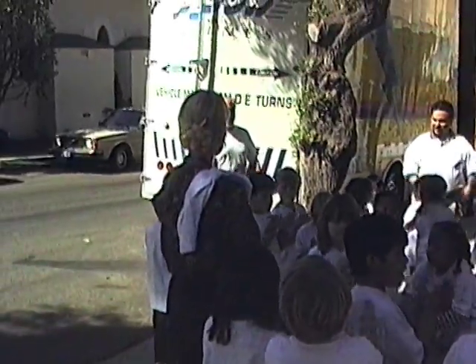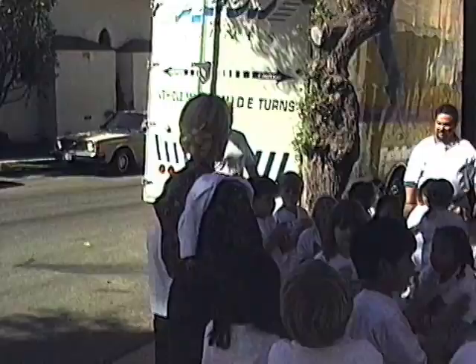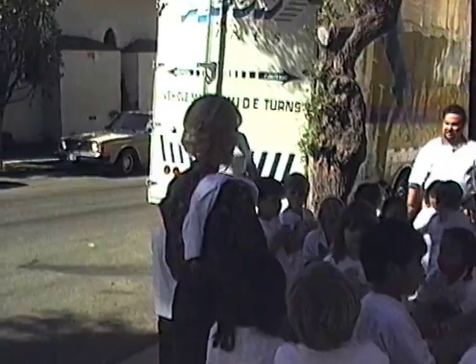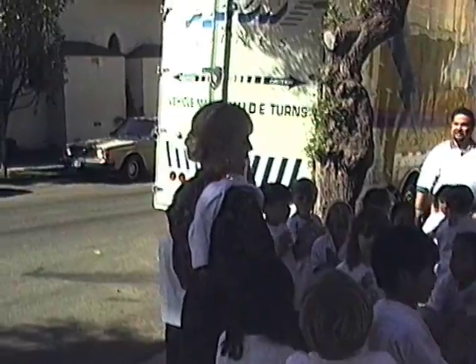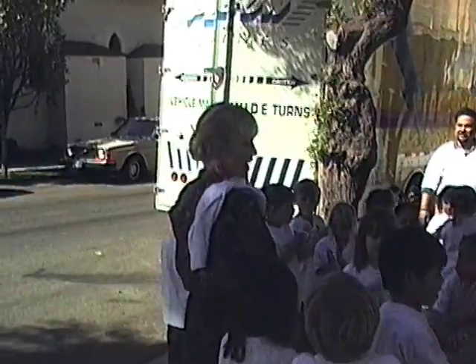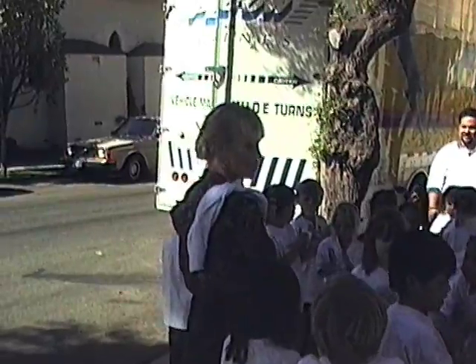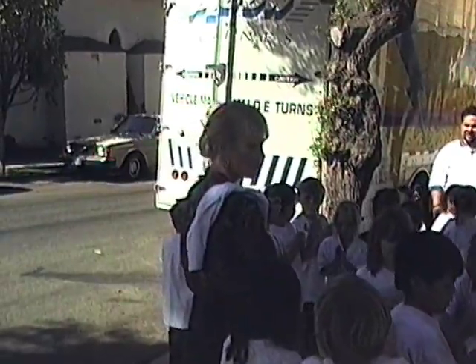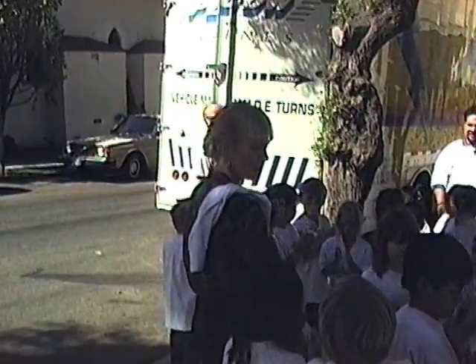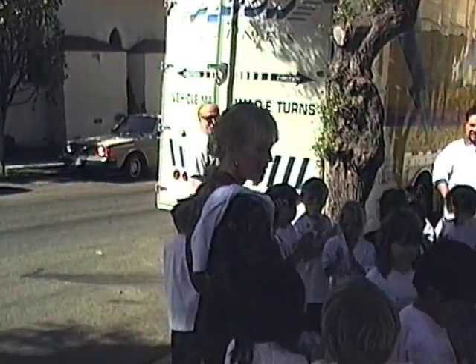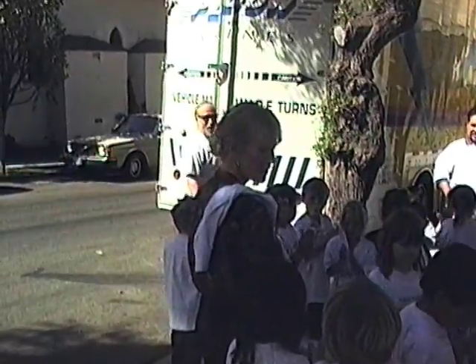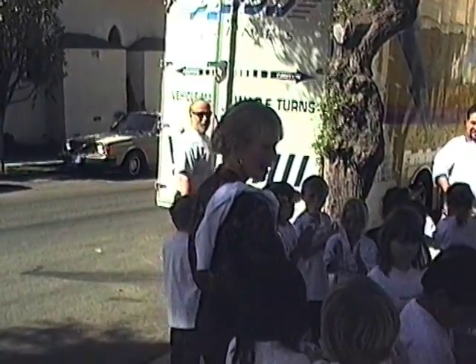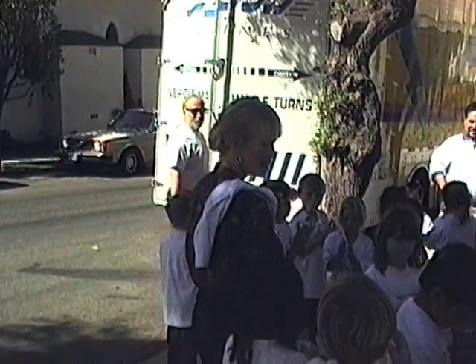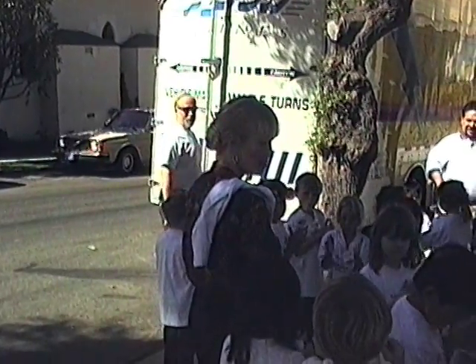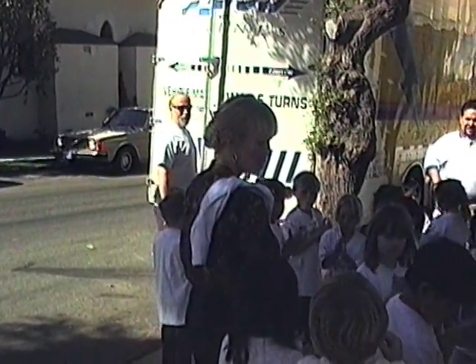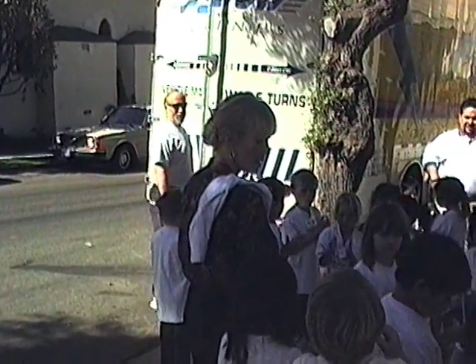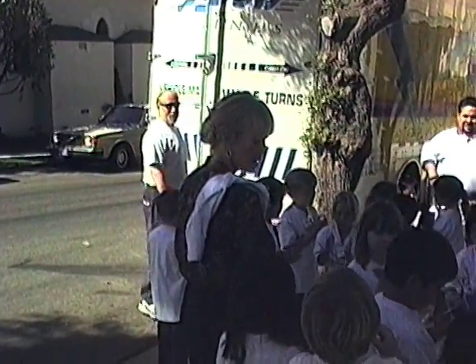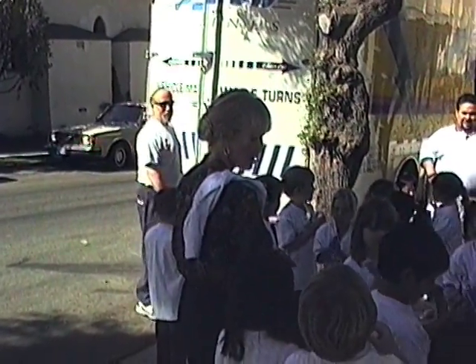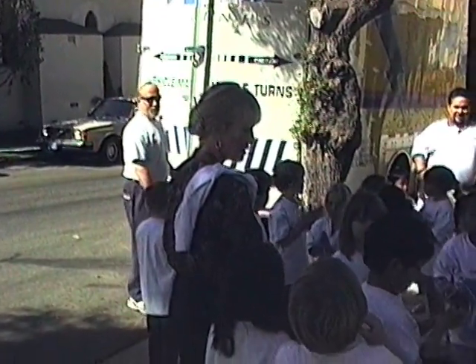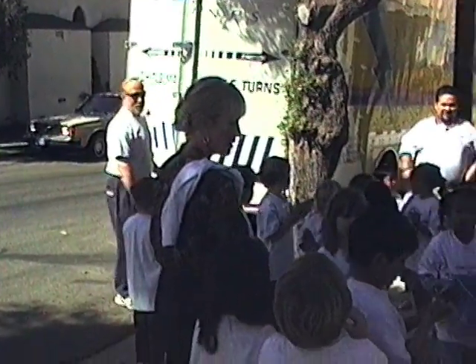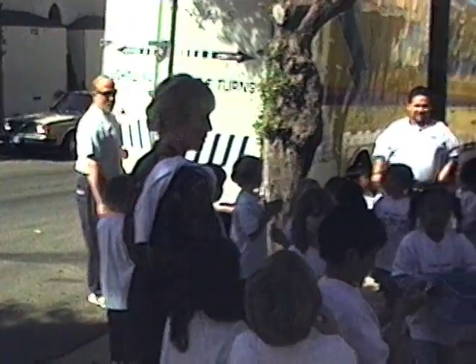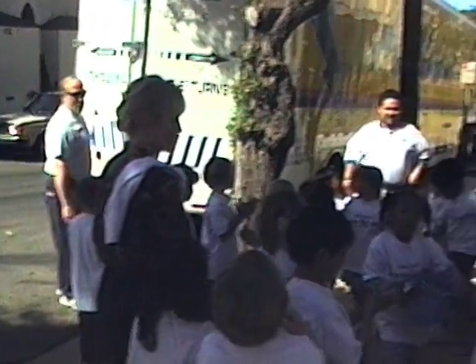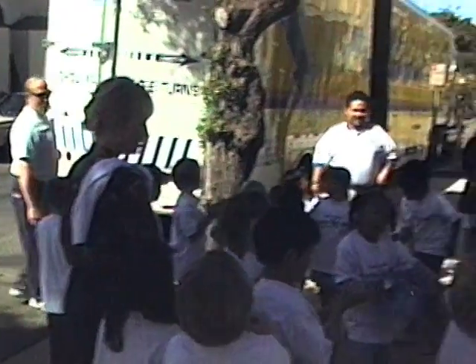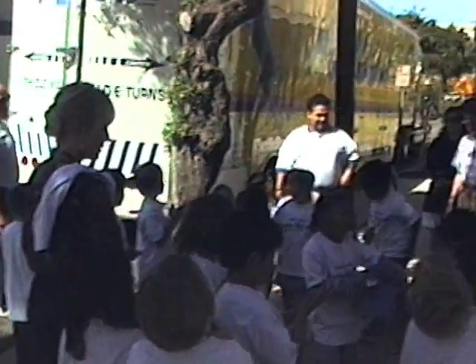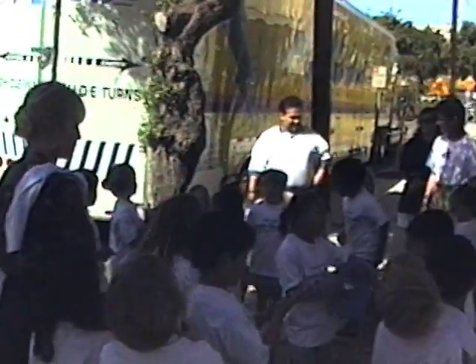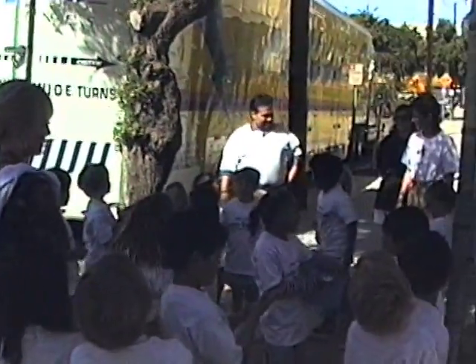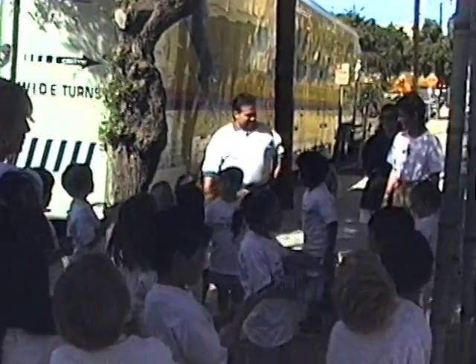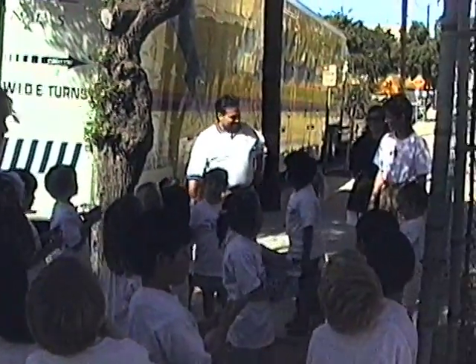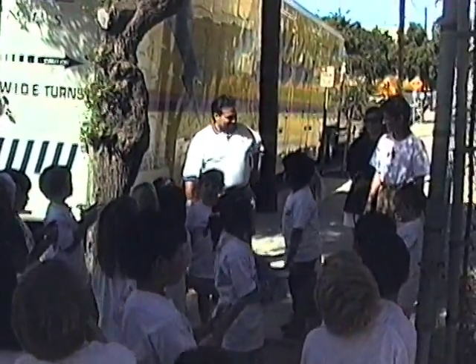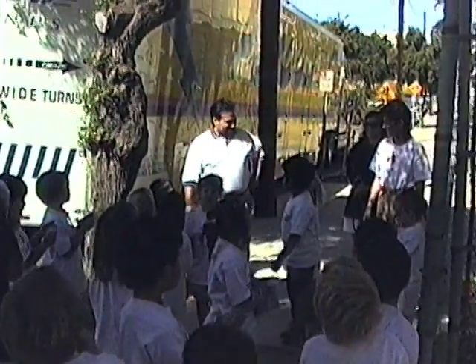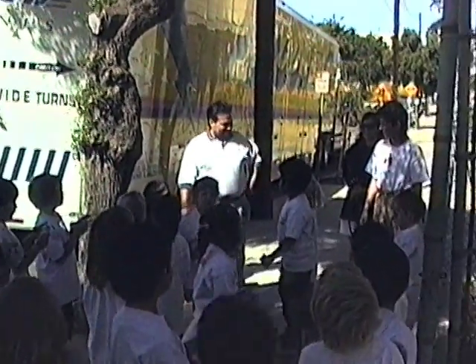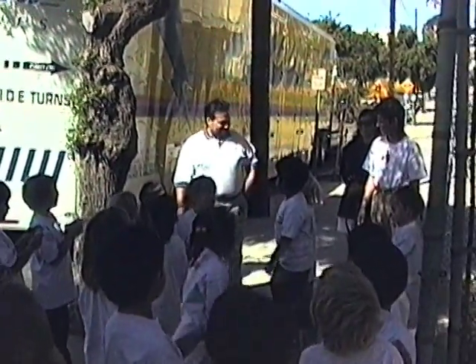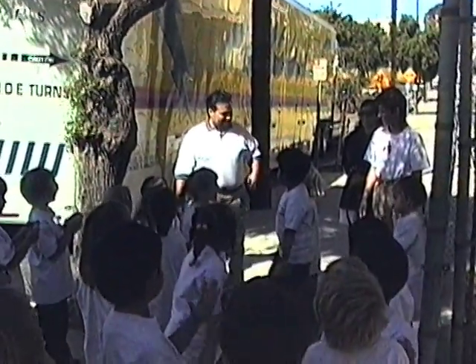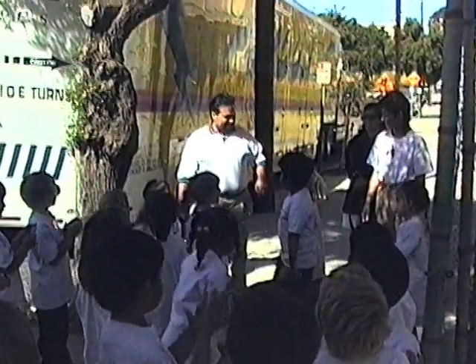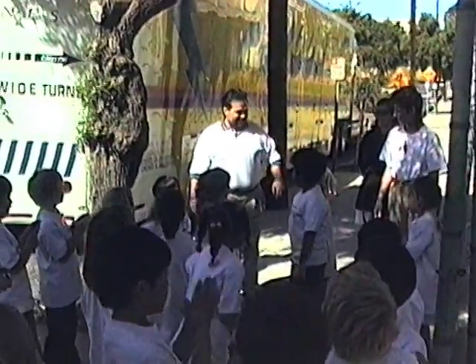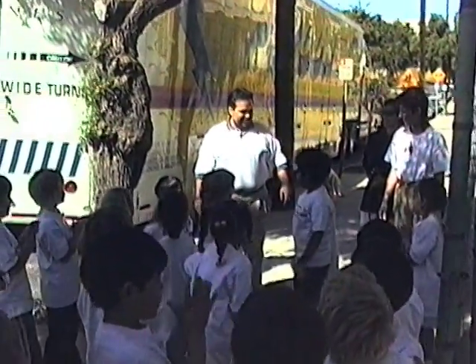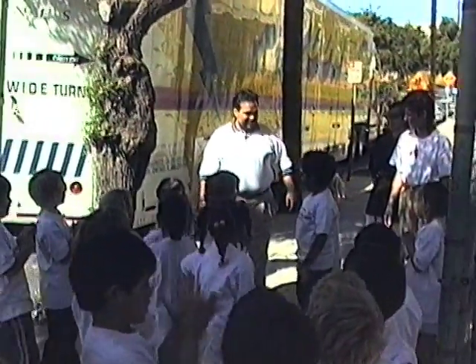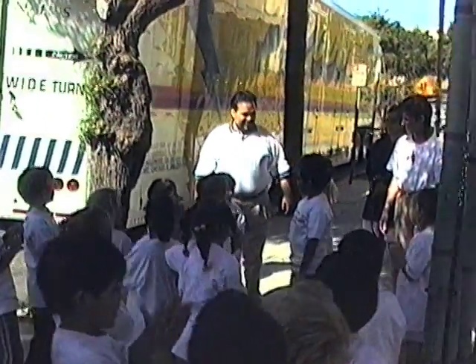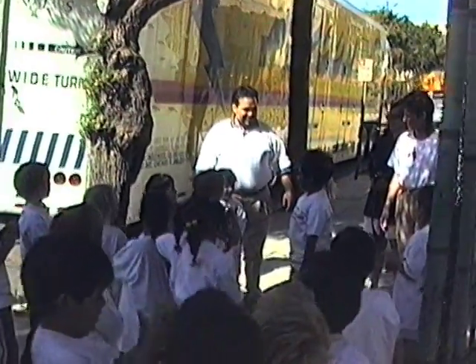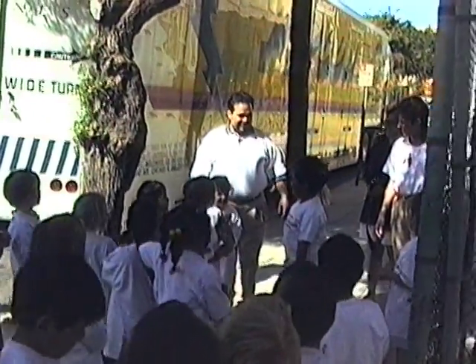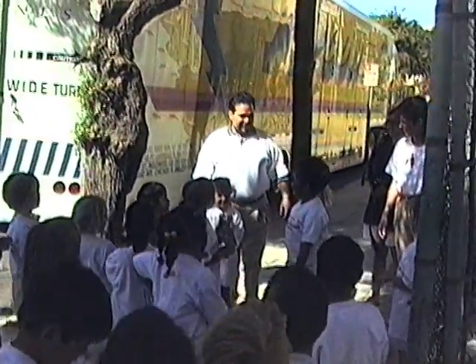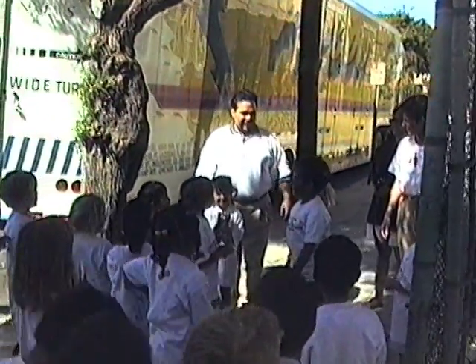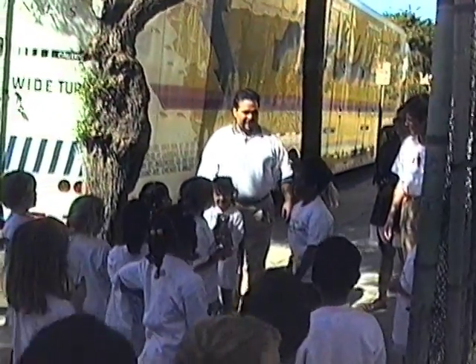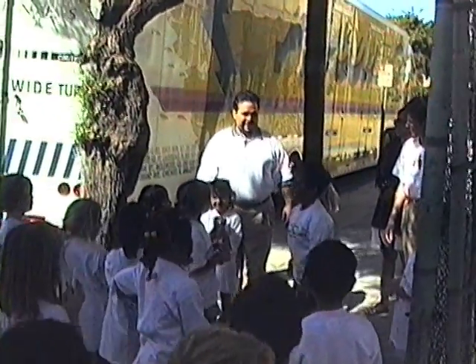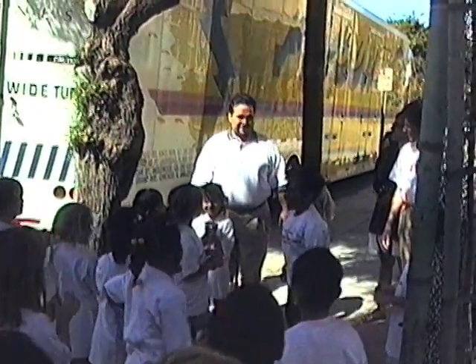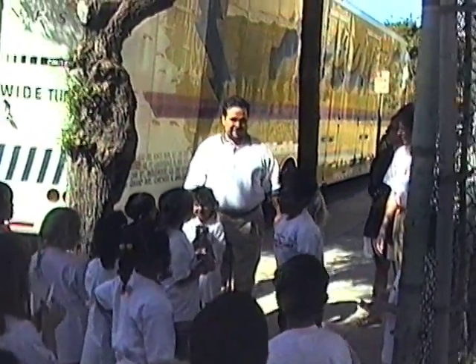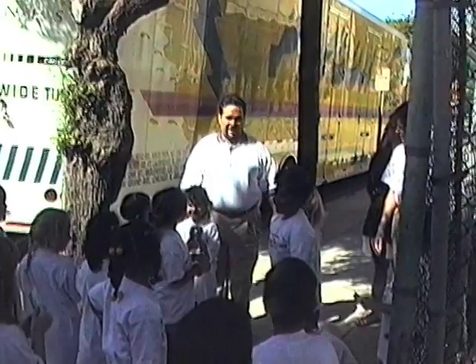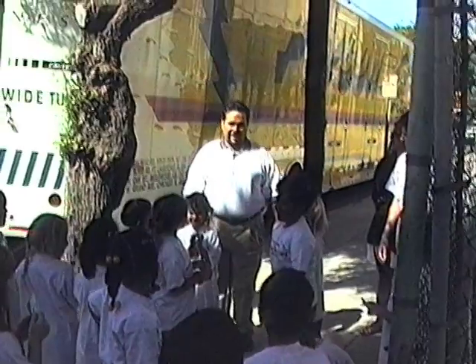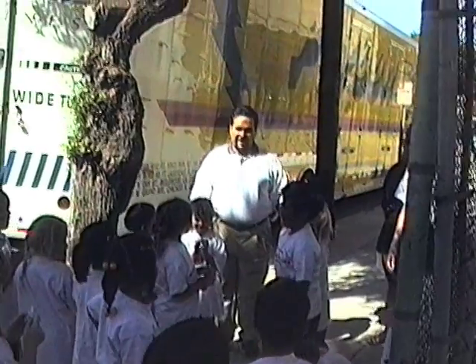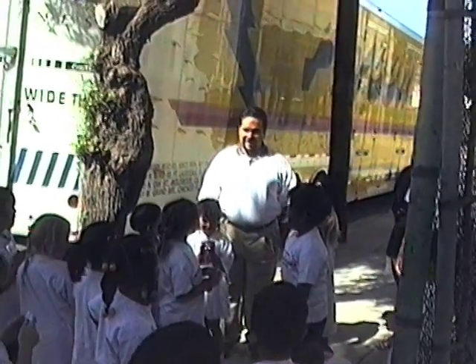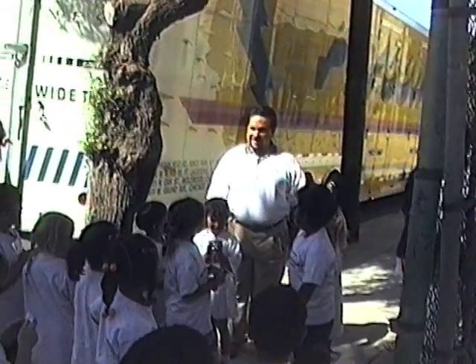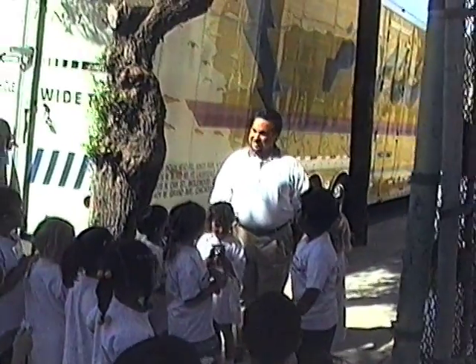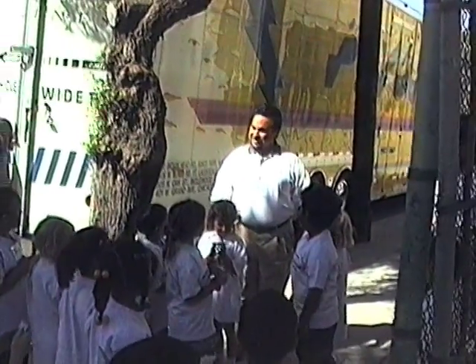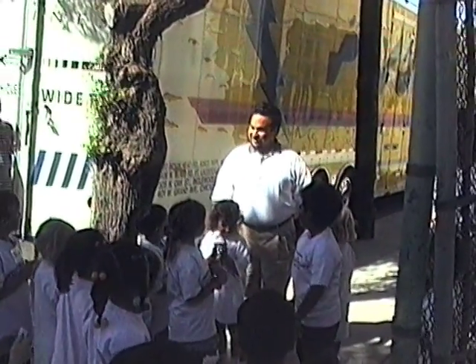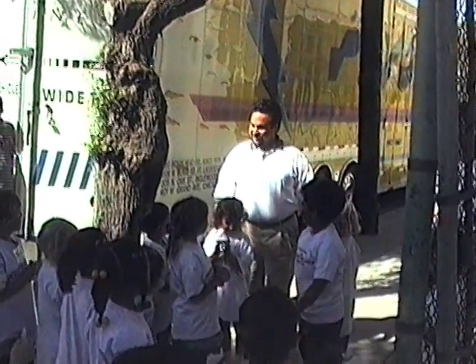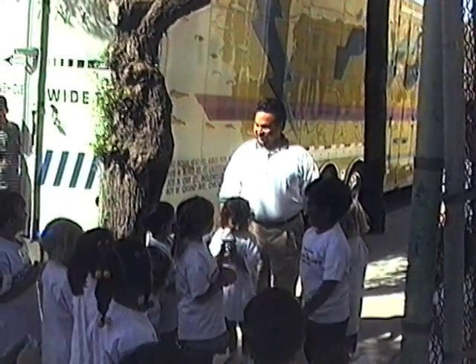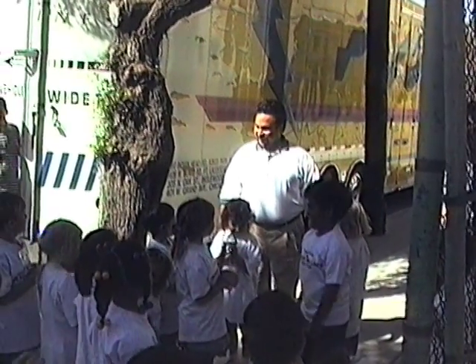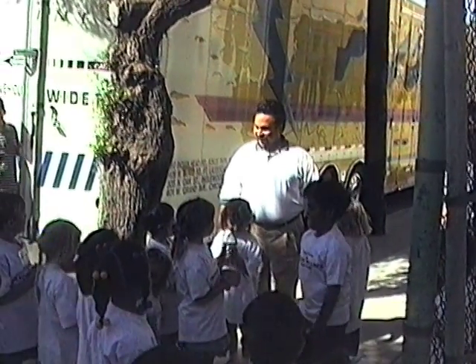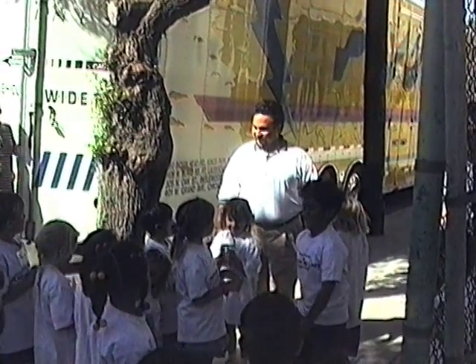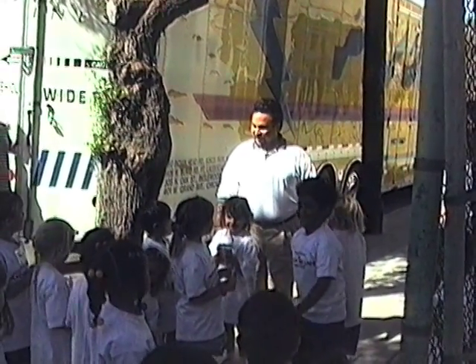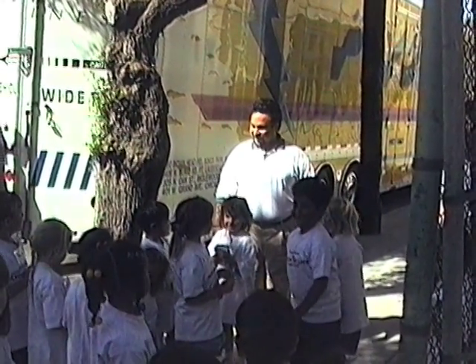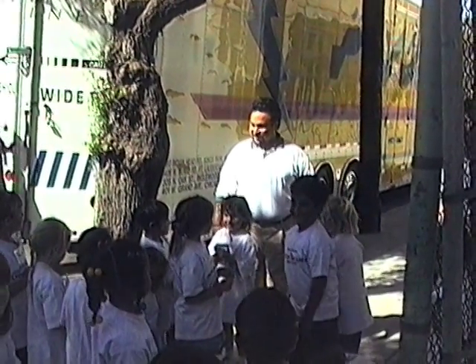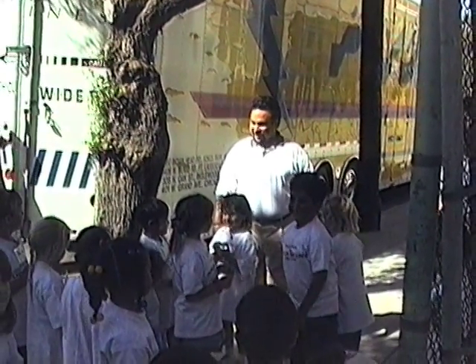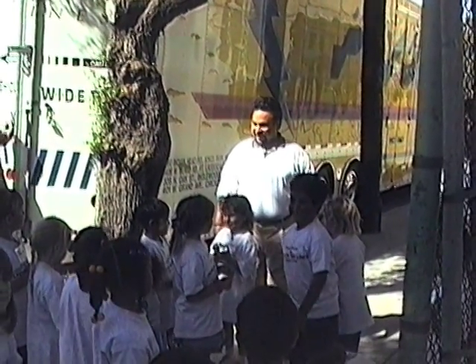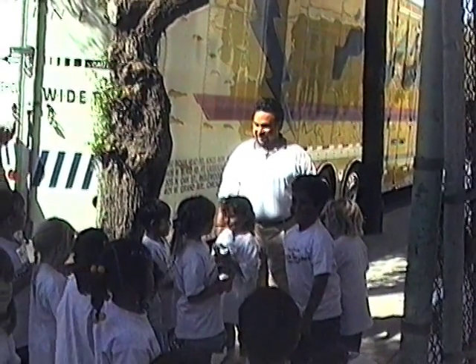Can you say thank you, Dean? Thank you, Dean! Thank you, guys. Have a nice day.